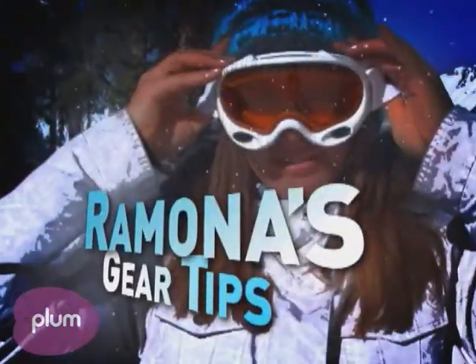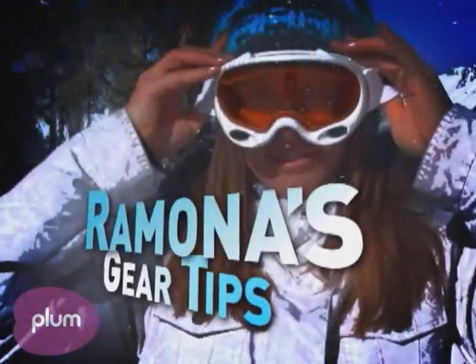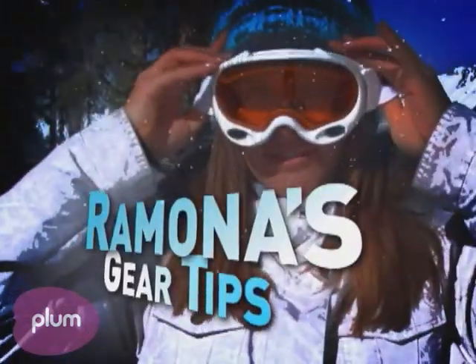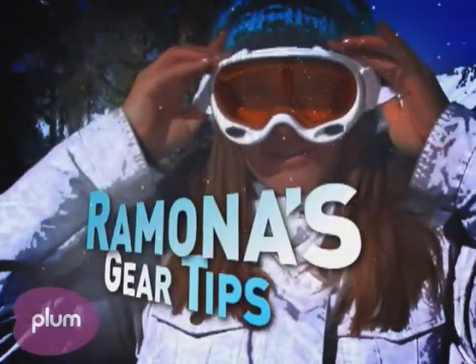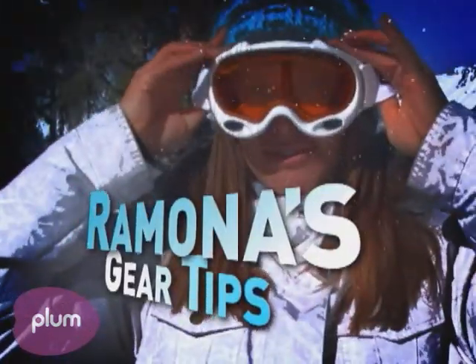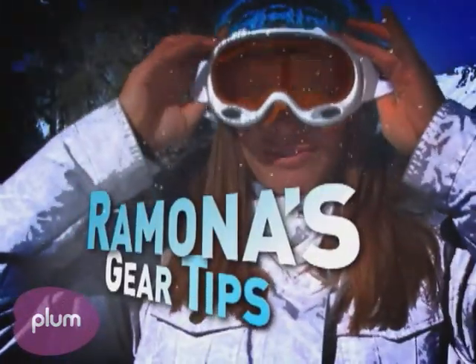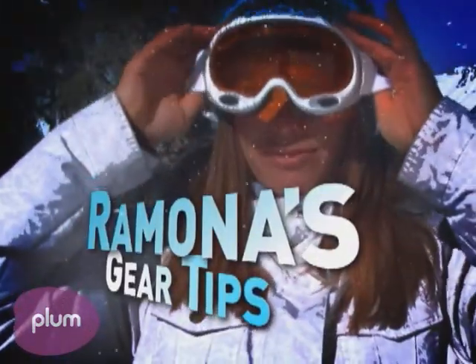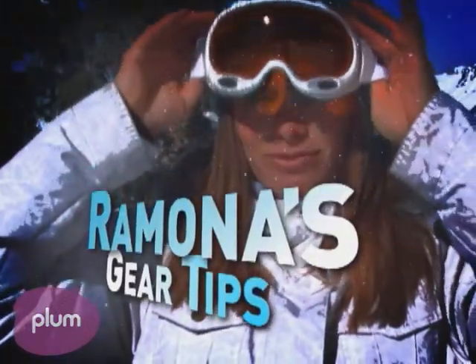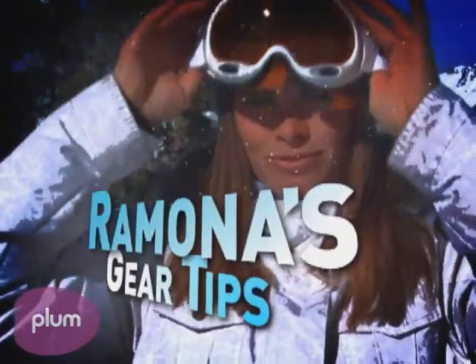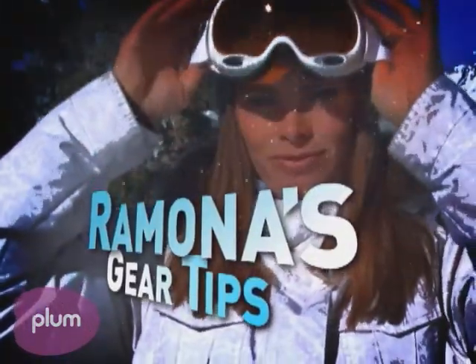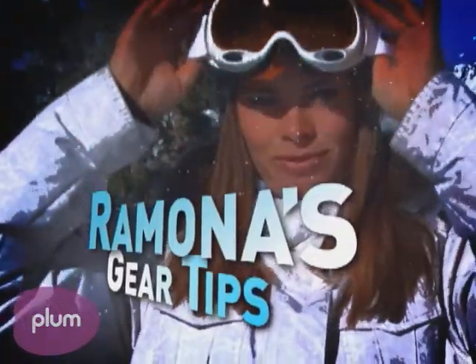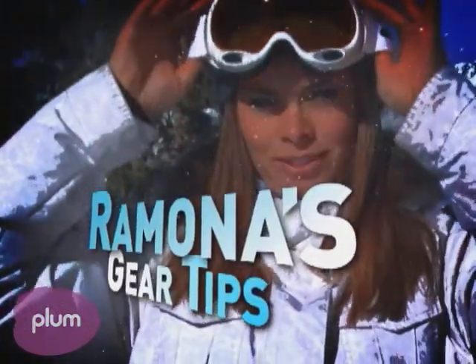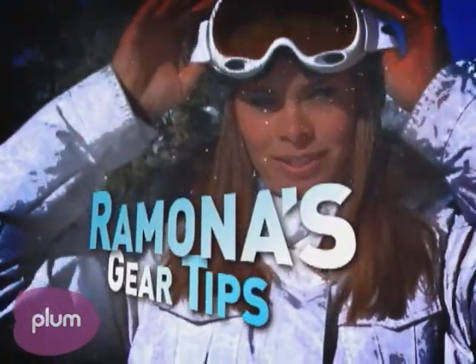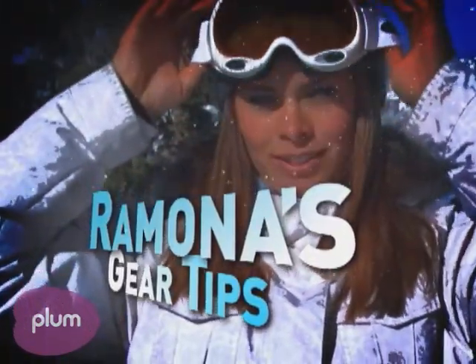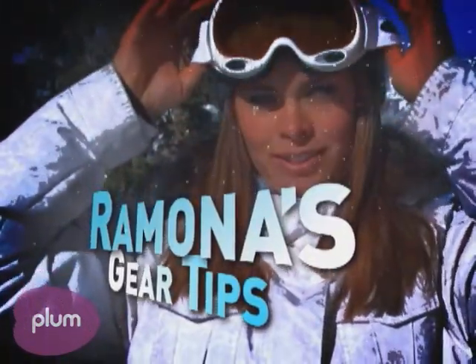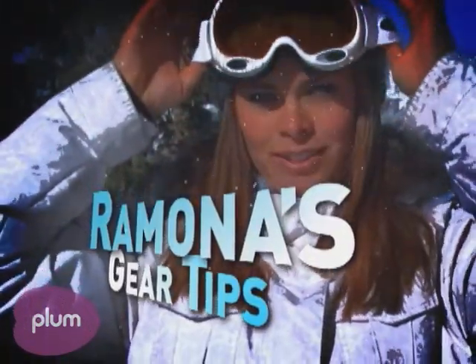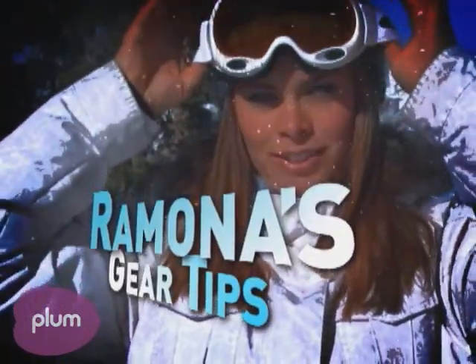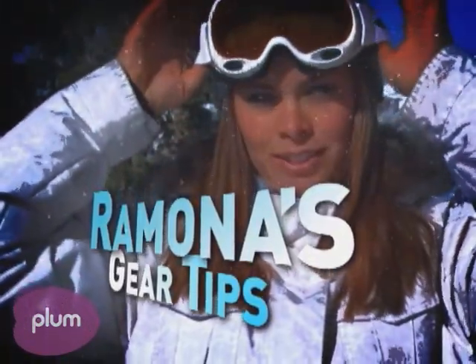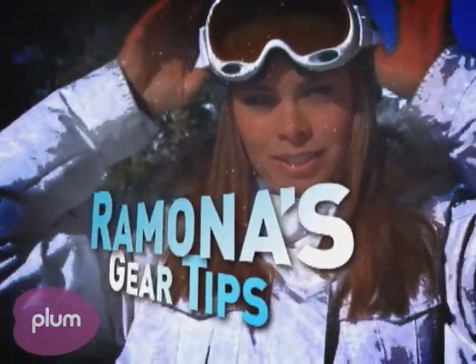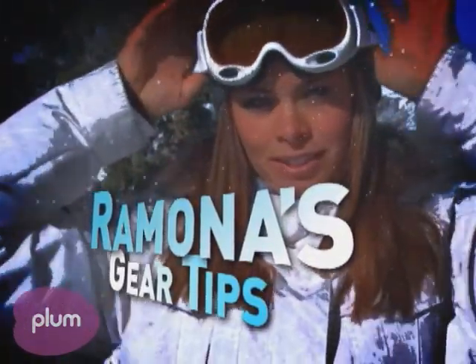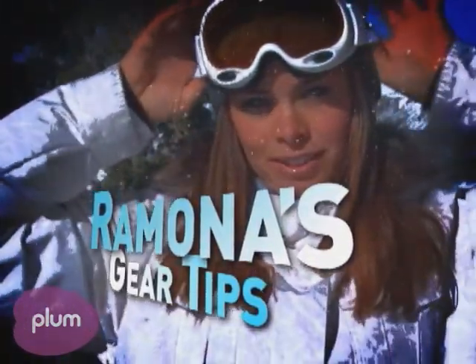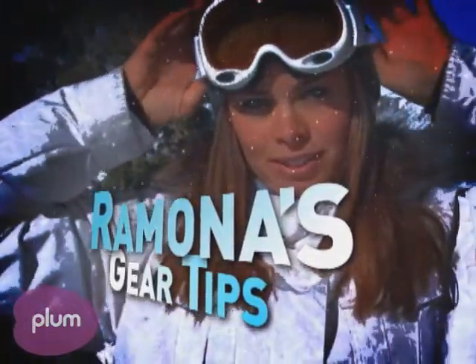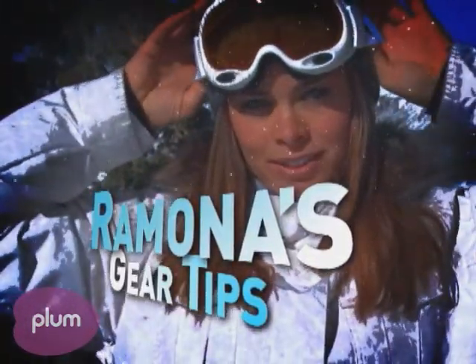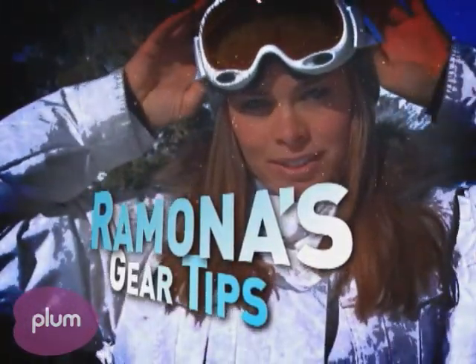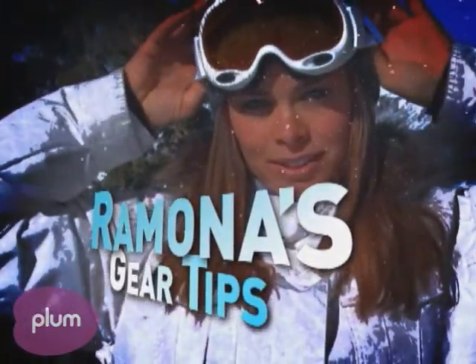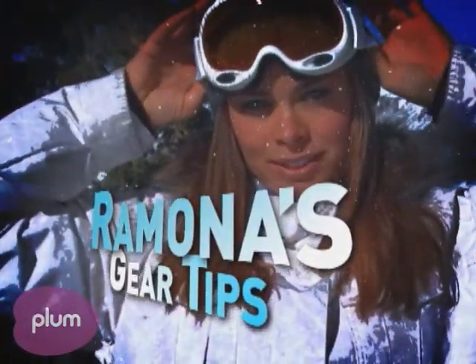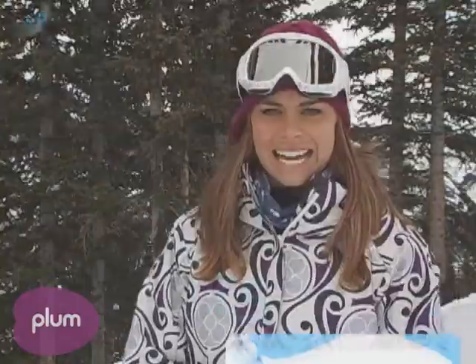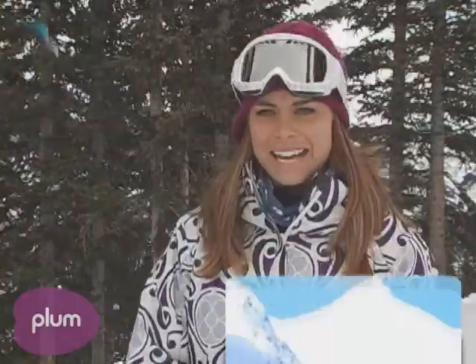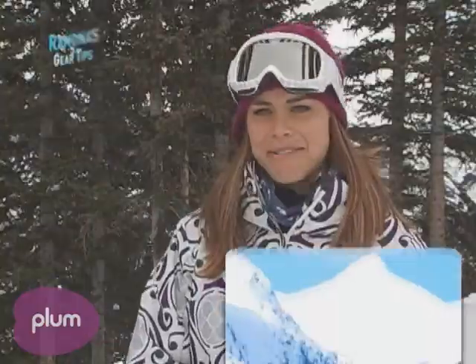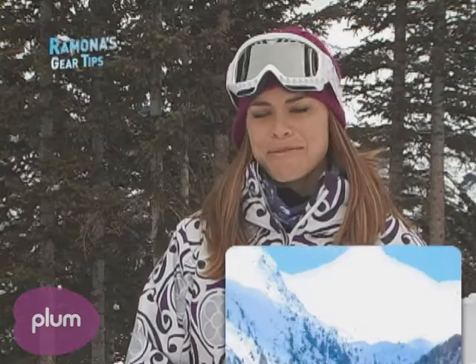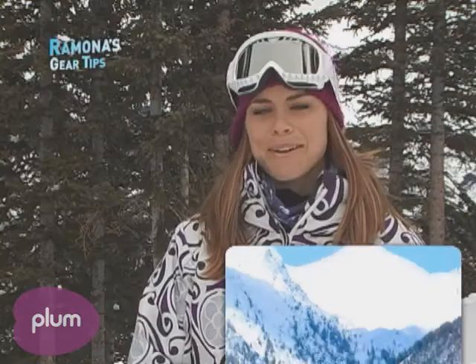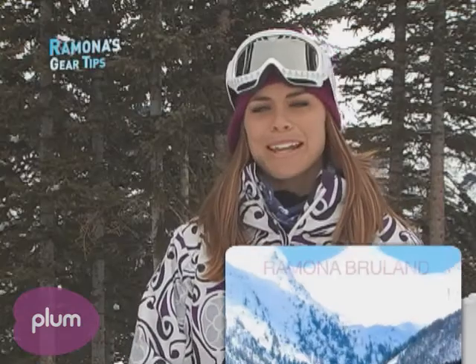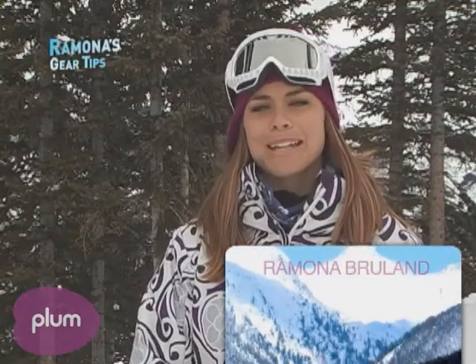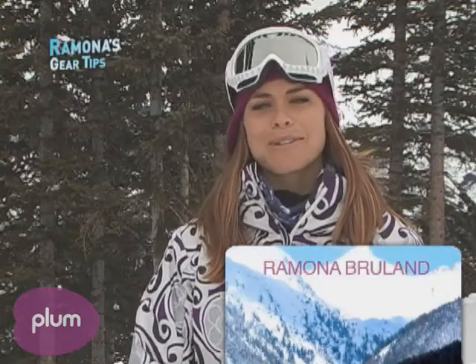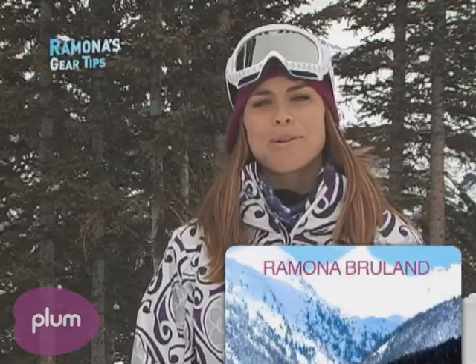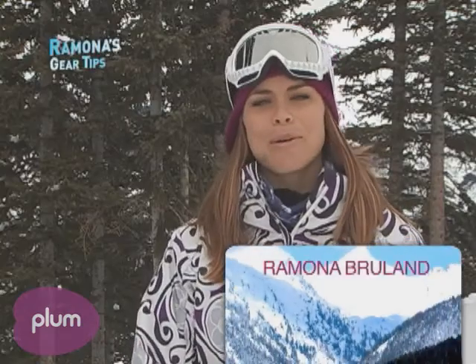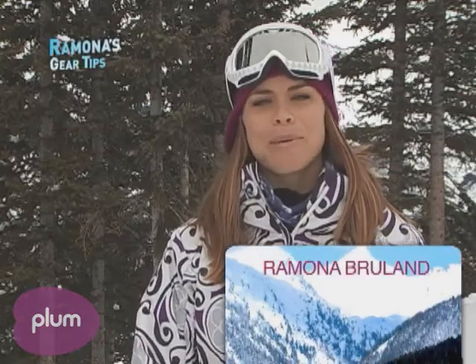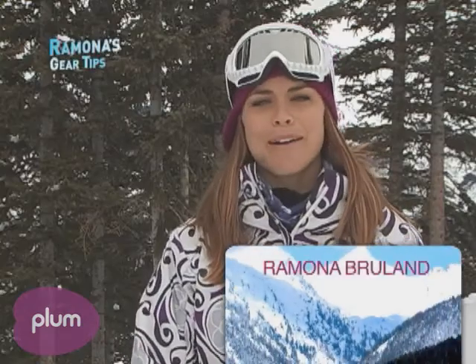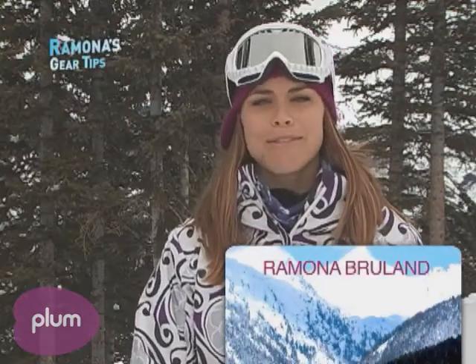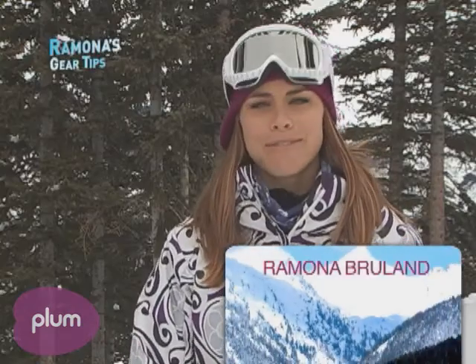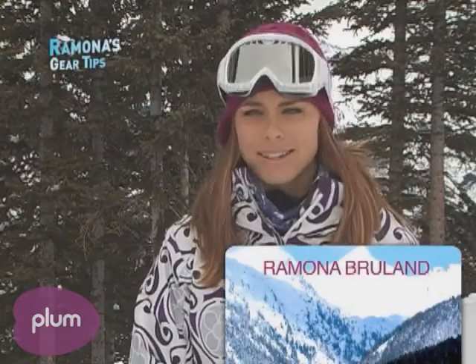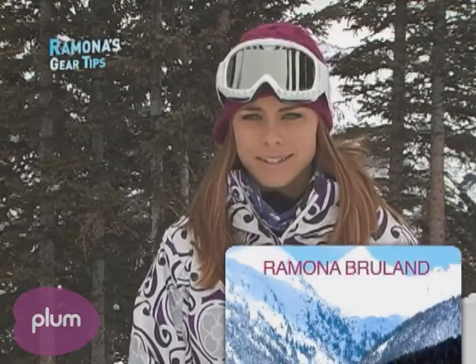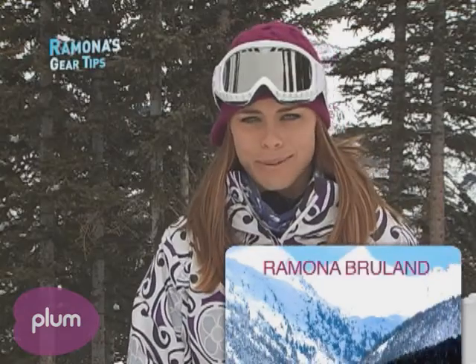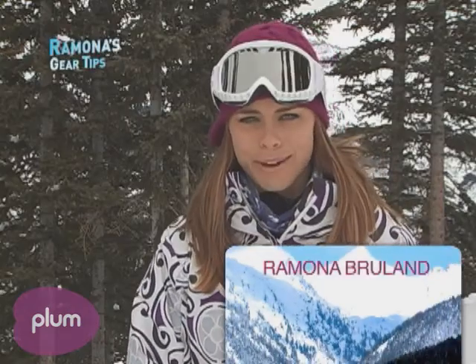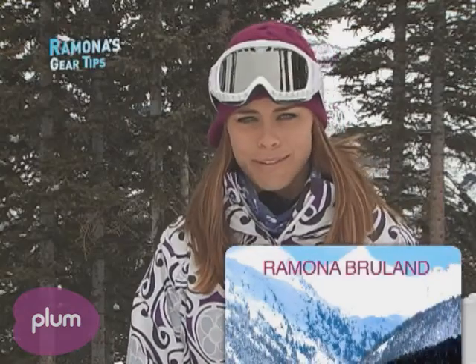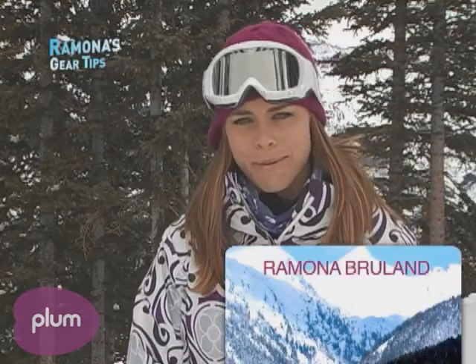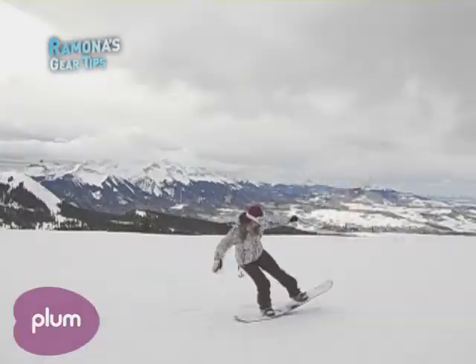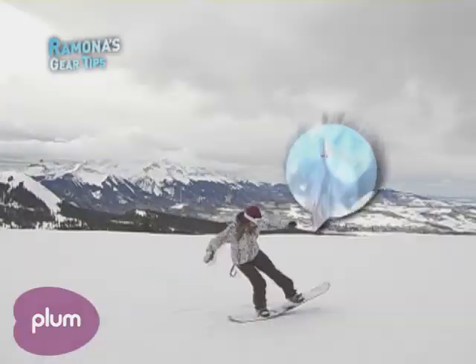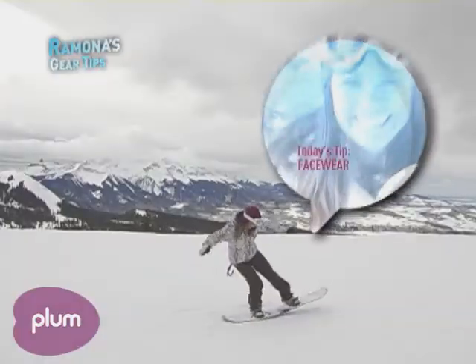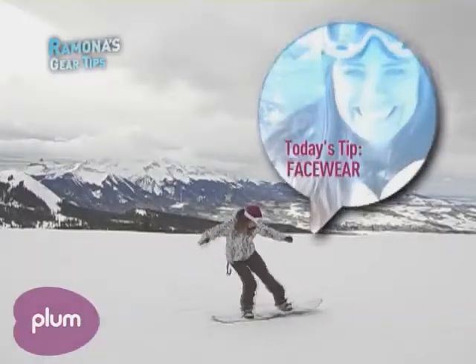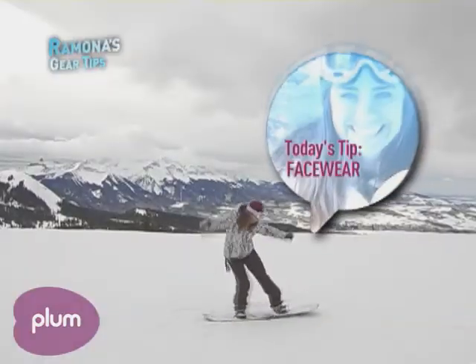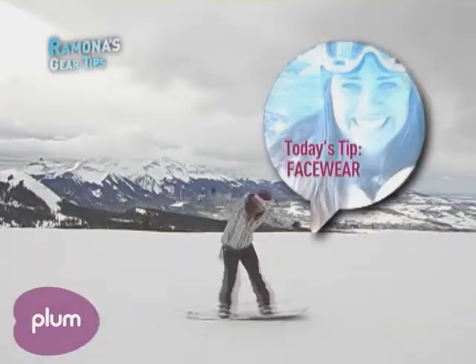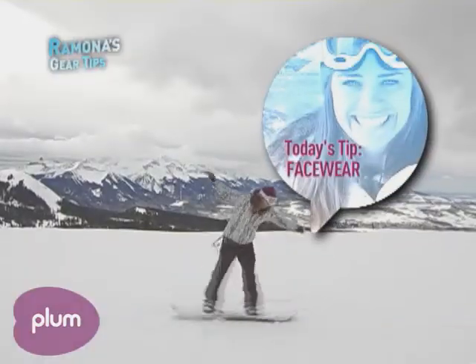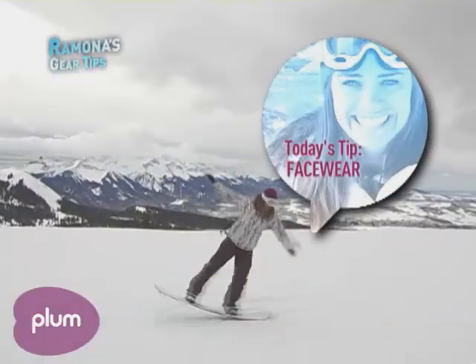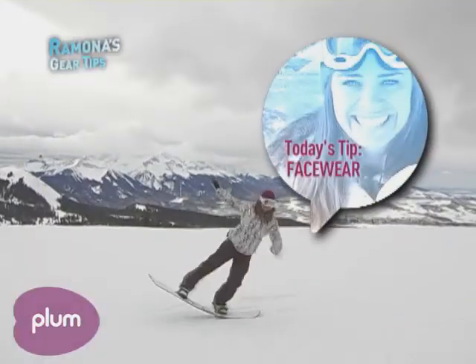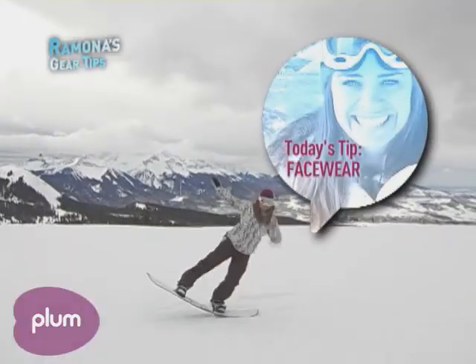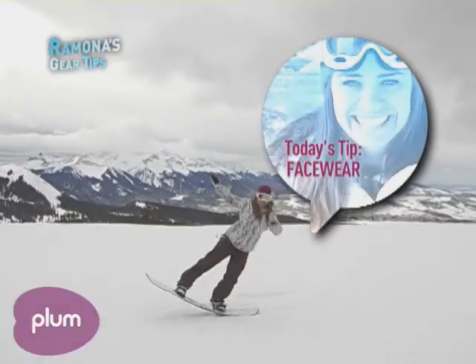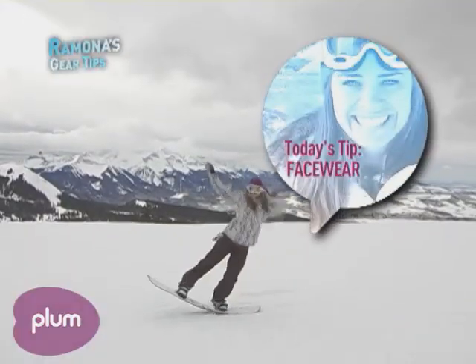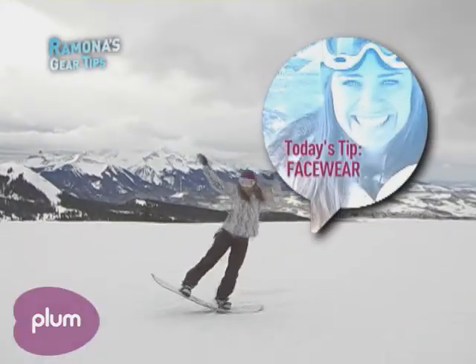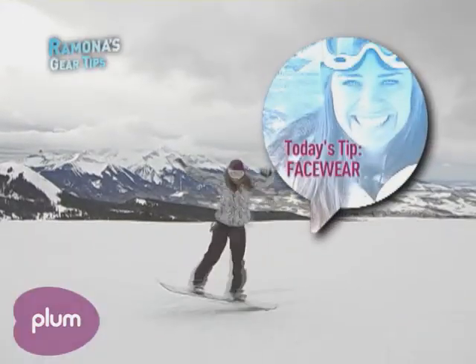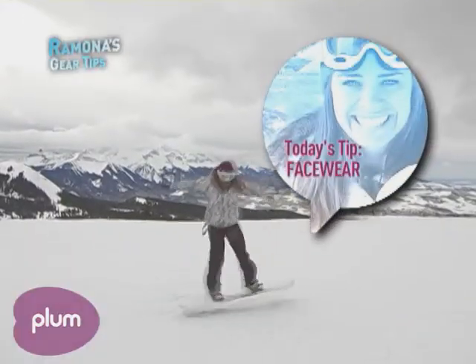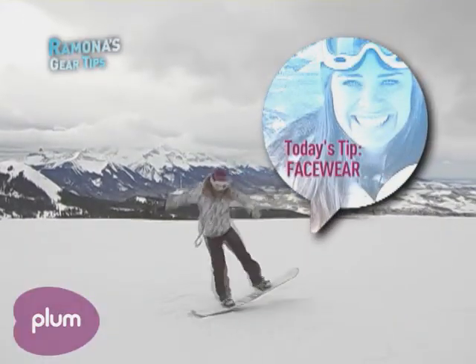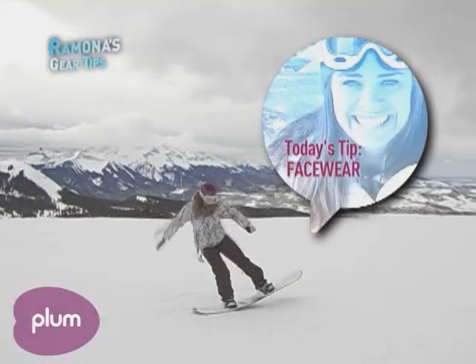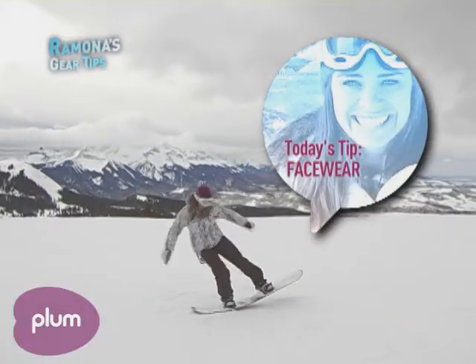Hi, I'm Ramona Brewland with your gear tip, and today we're going to talk about face wear — from bandanas to balaclavas.